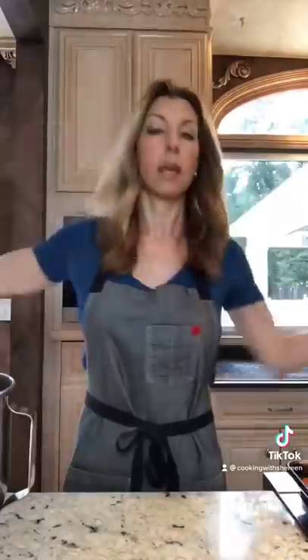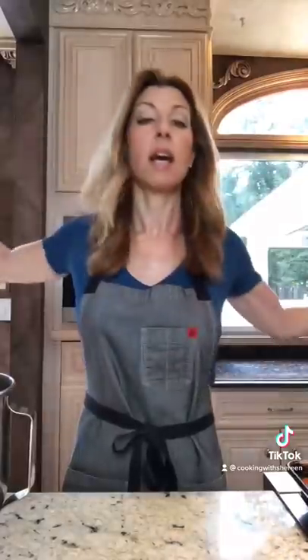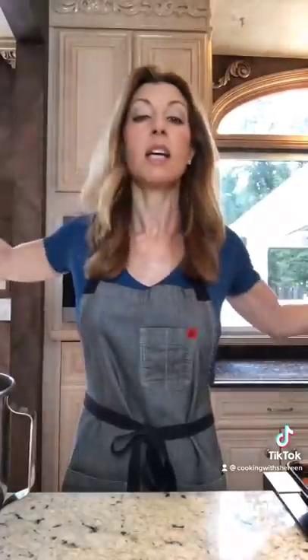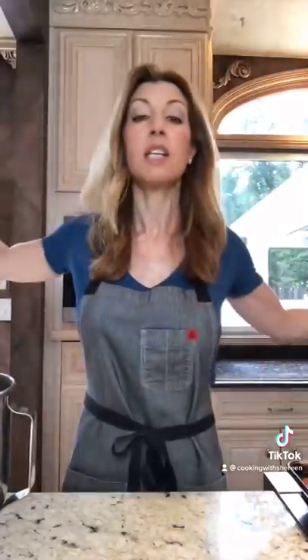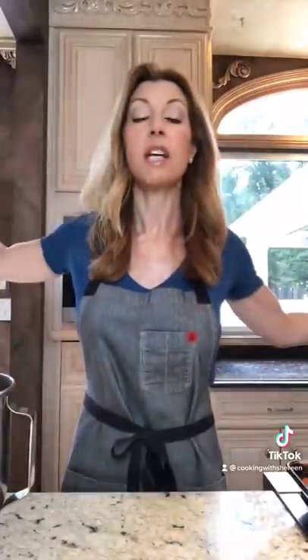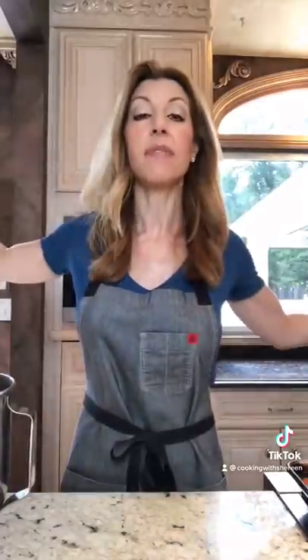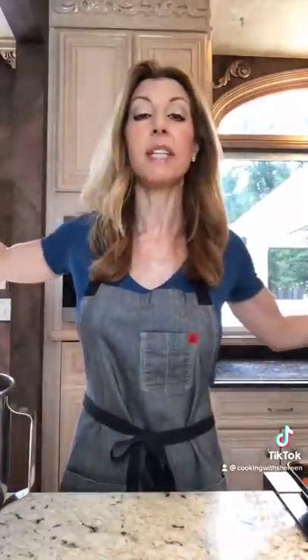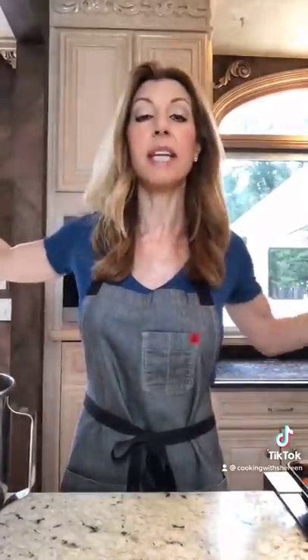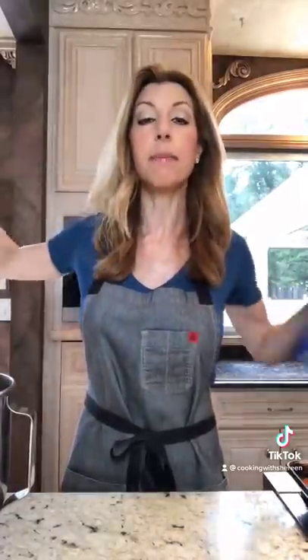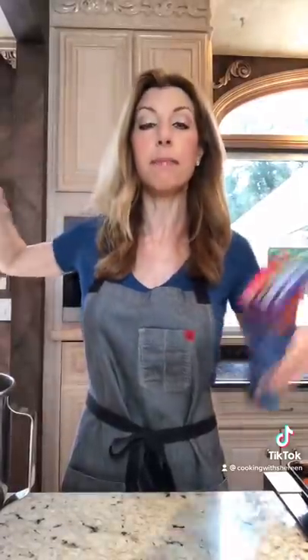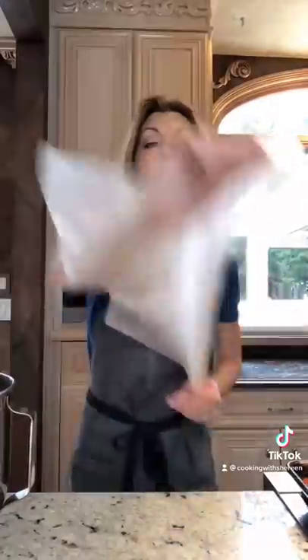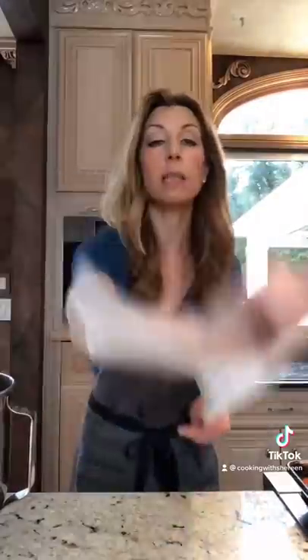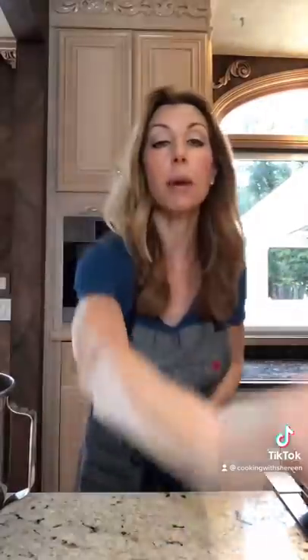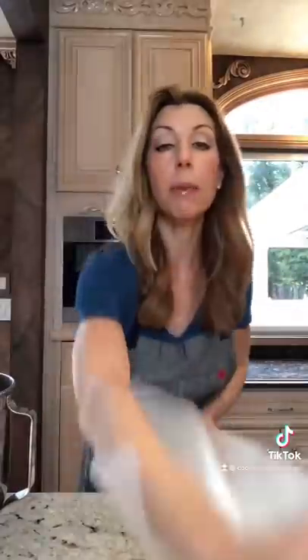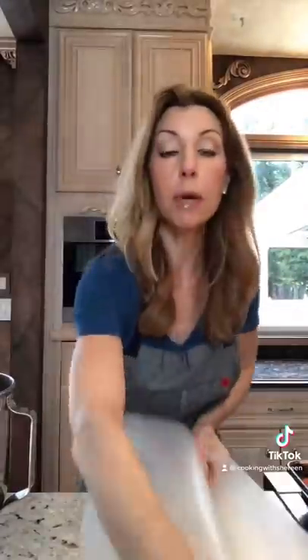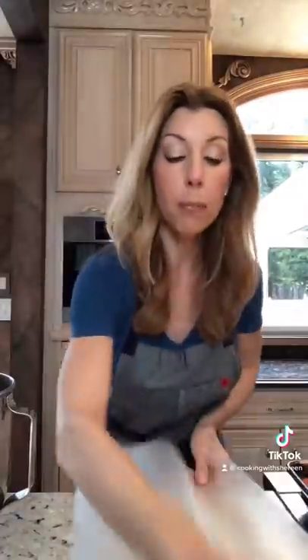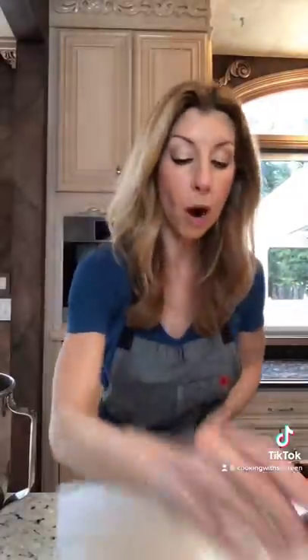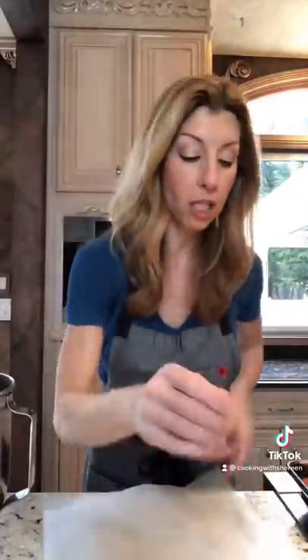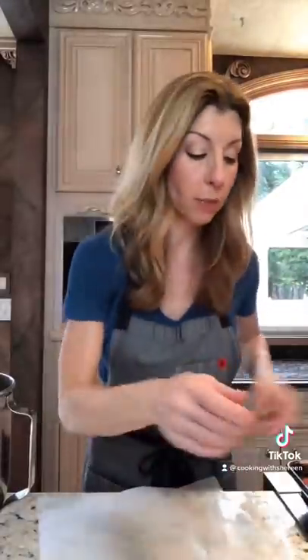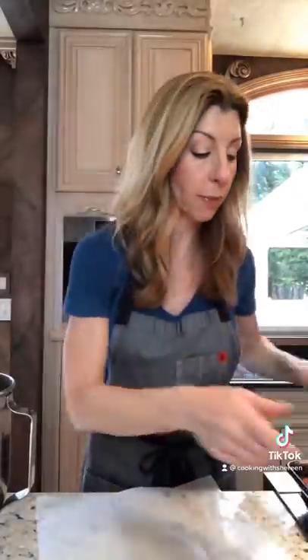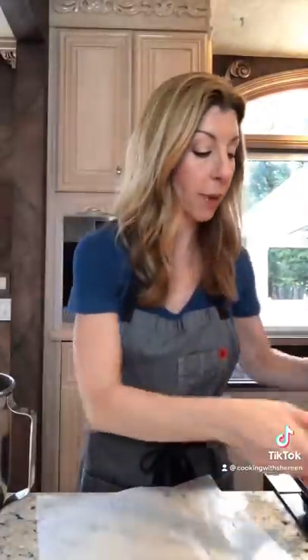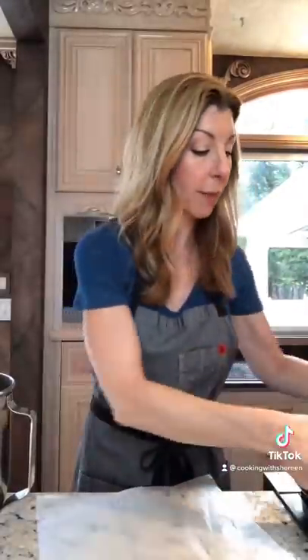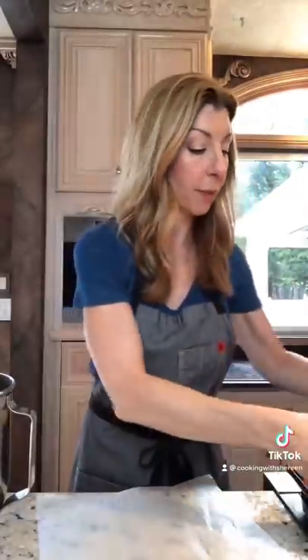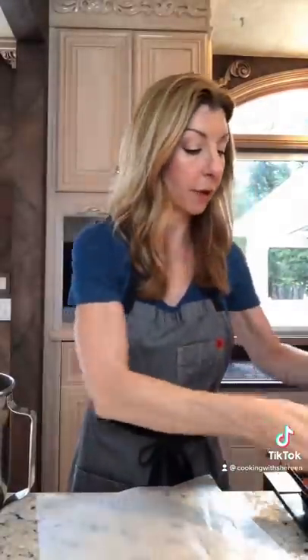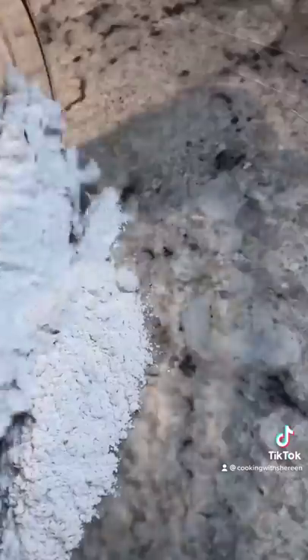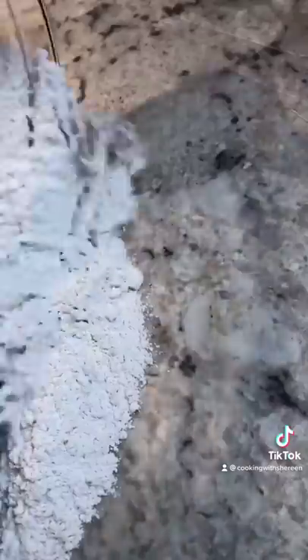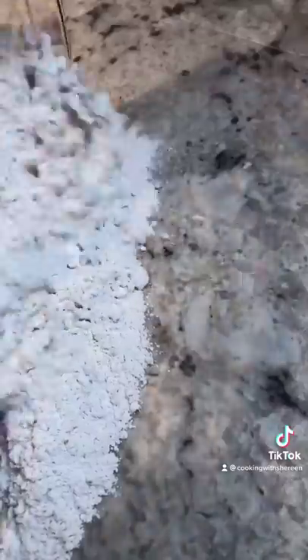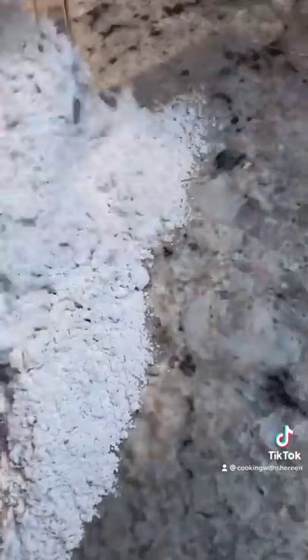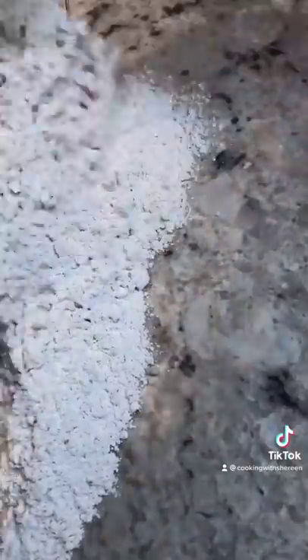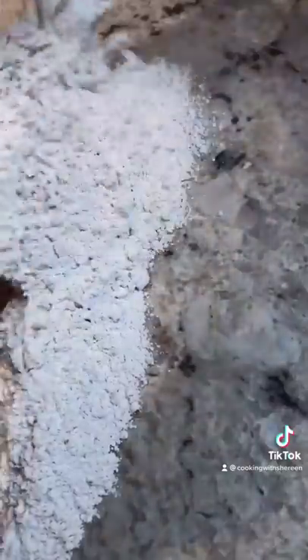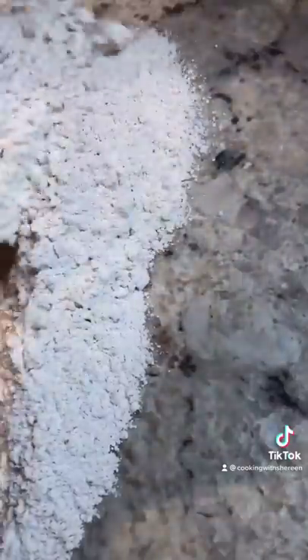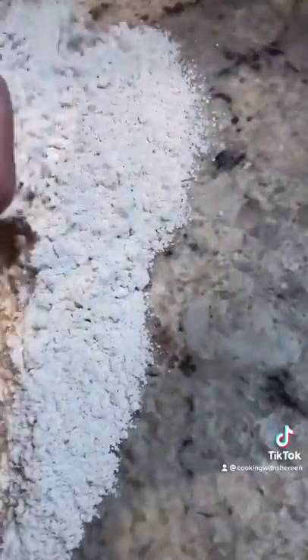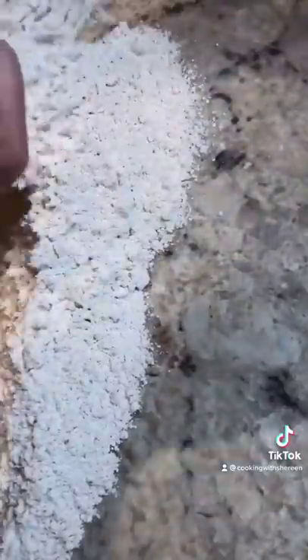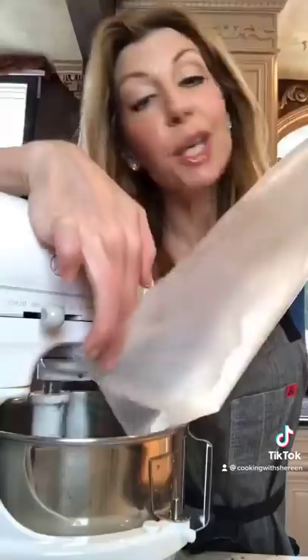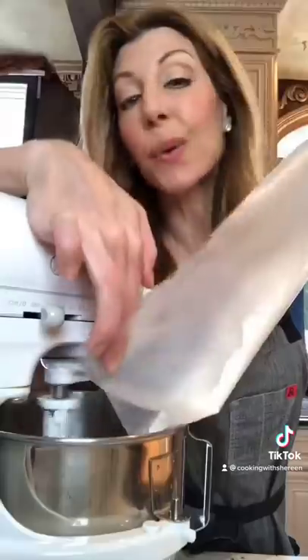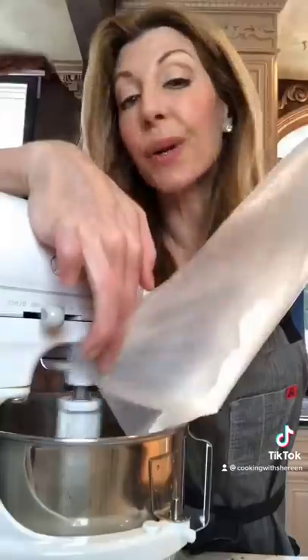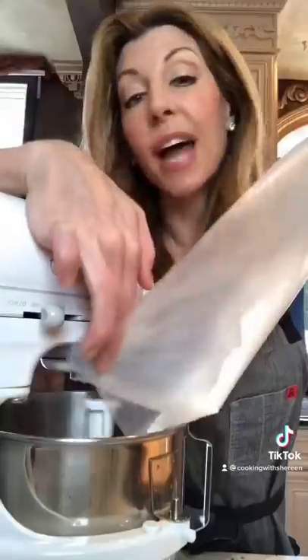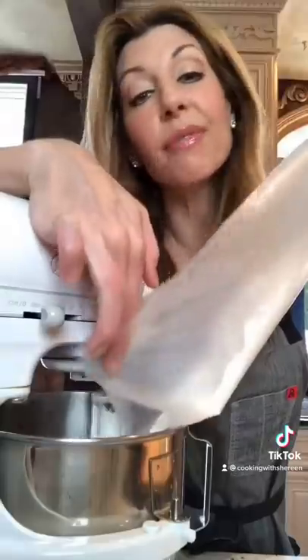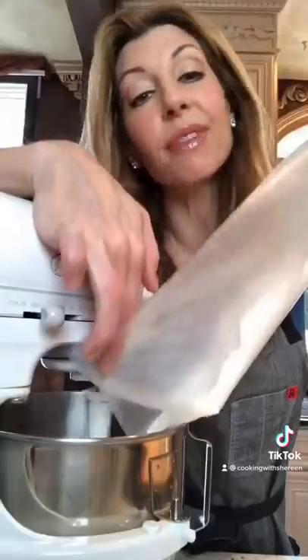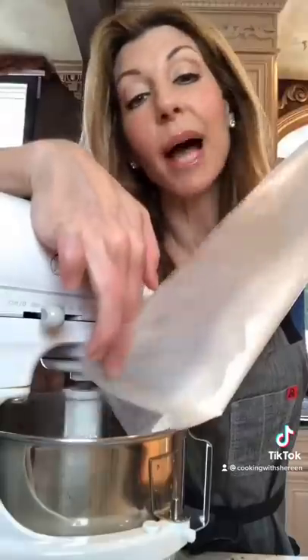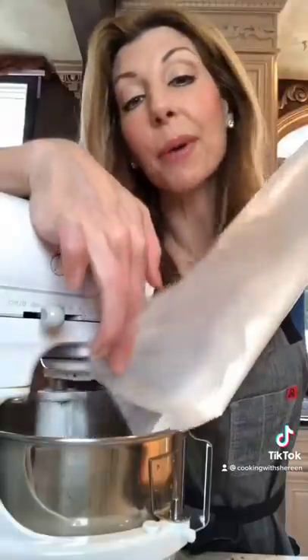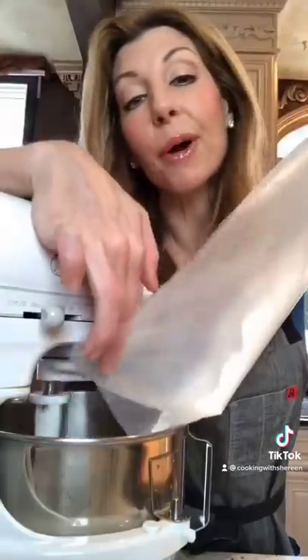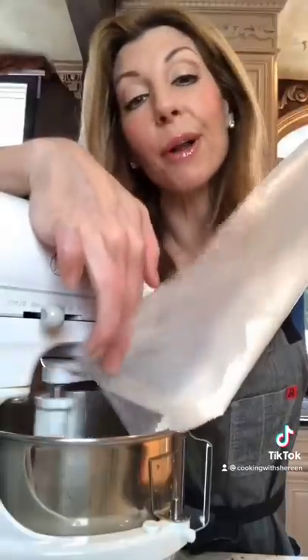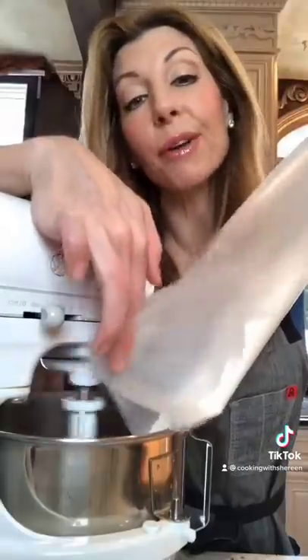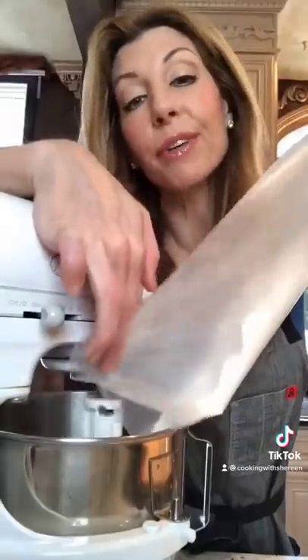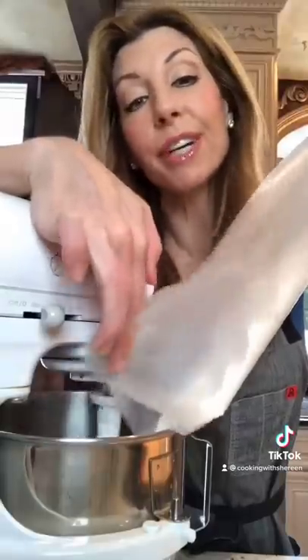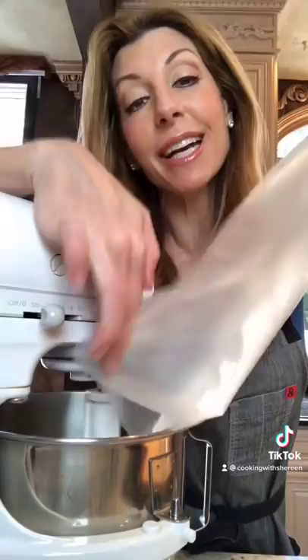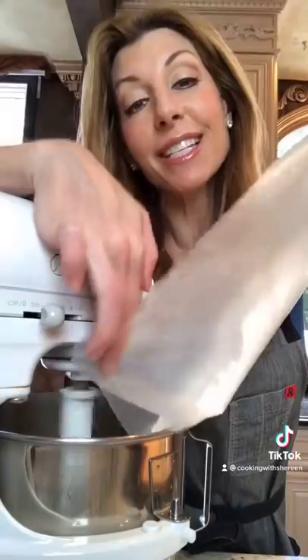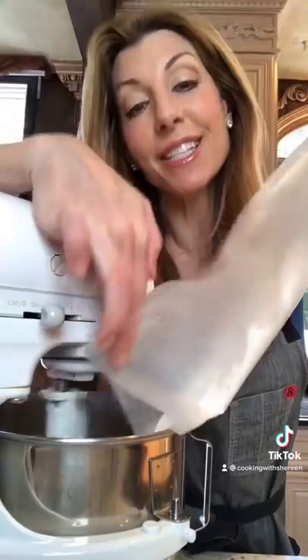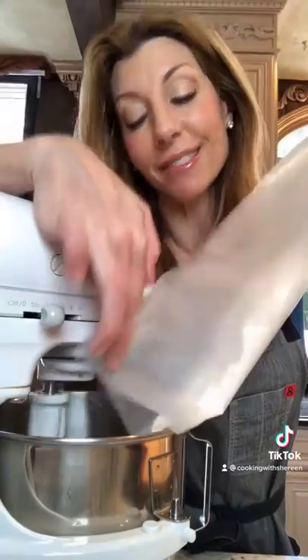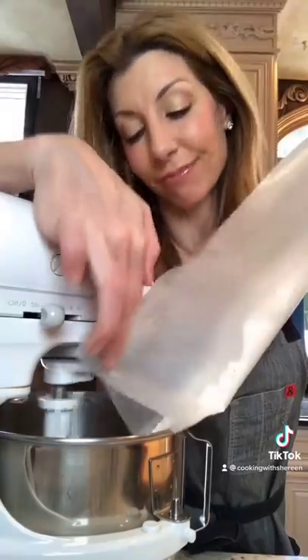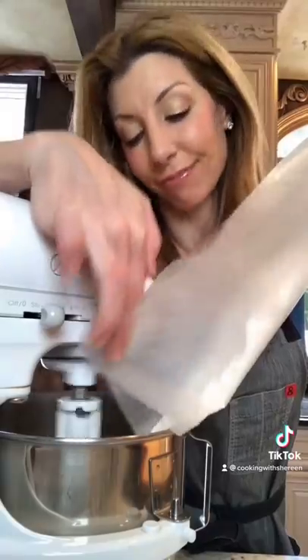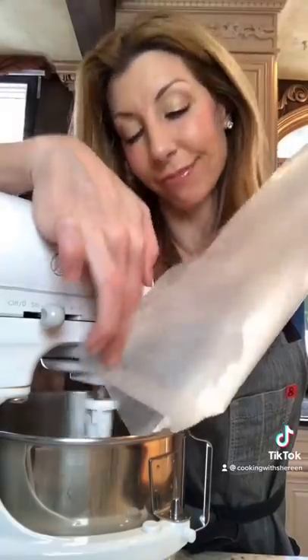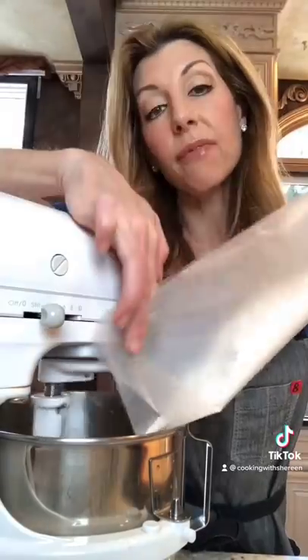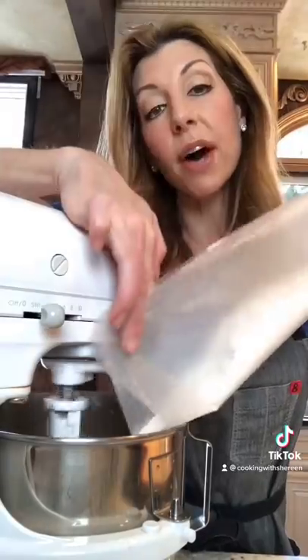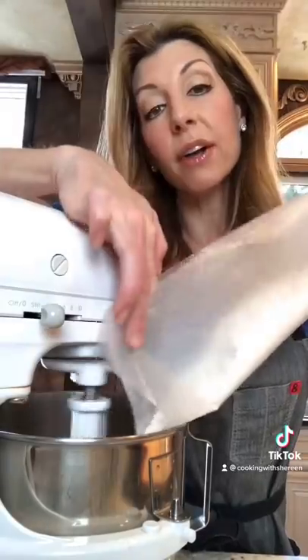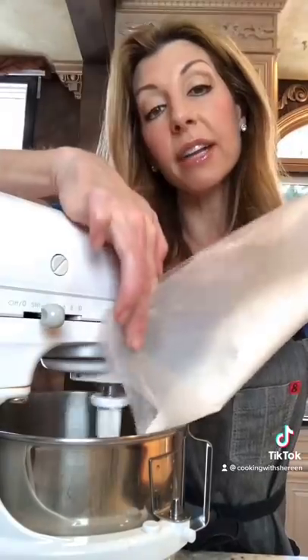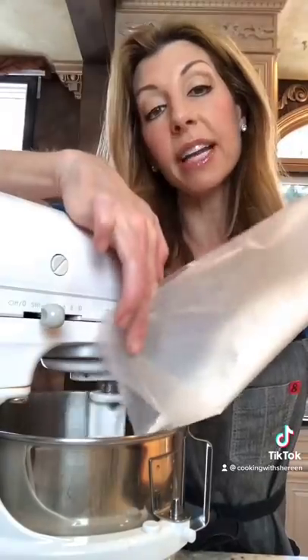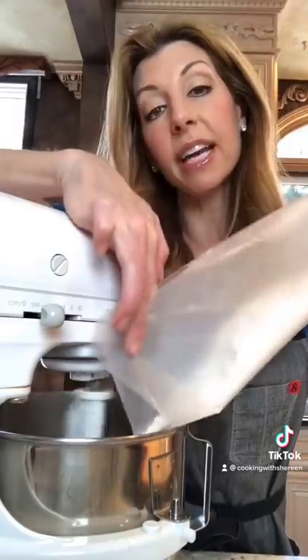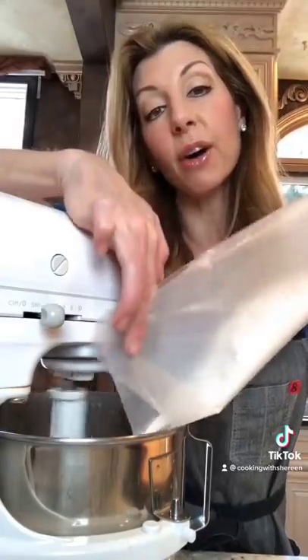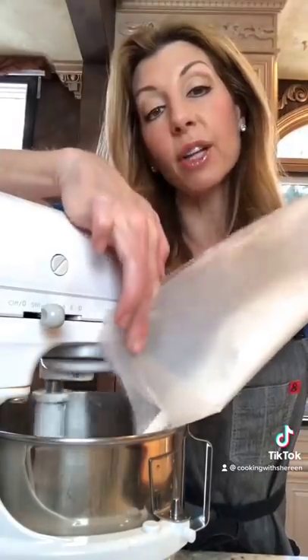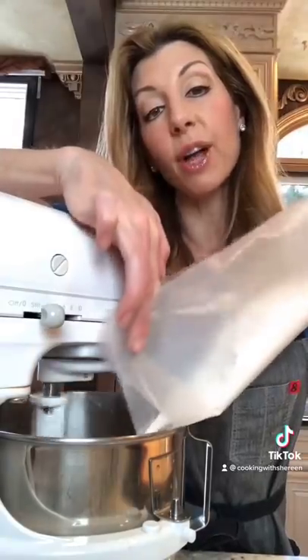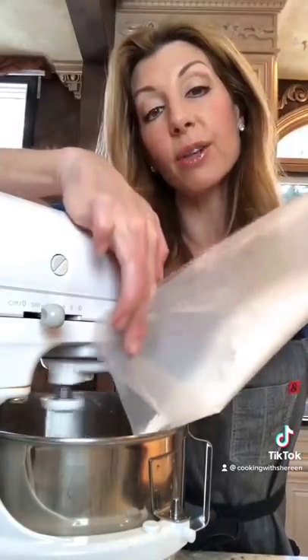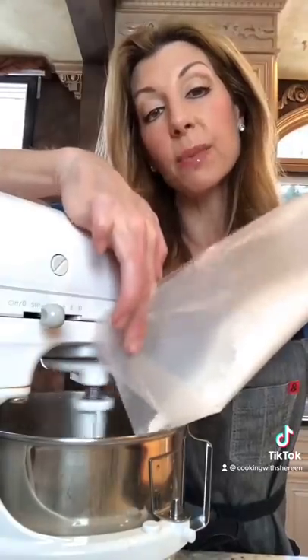Chef tip: use wax paper or parchment paper when you add the flour — you won't have flour all over your kitchen. Funnel it in on low speed.